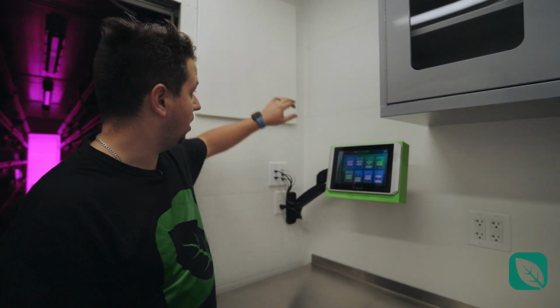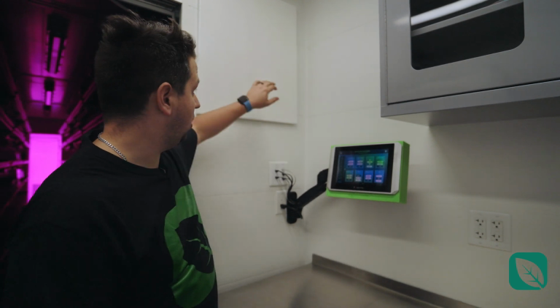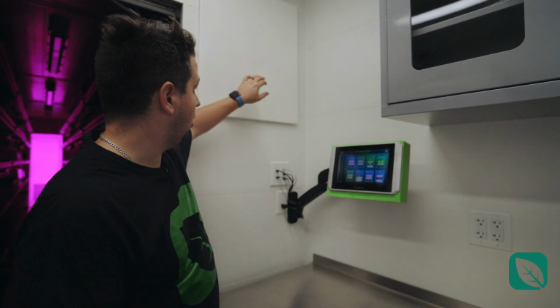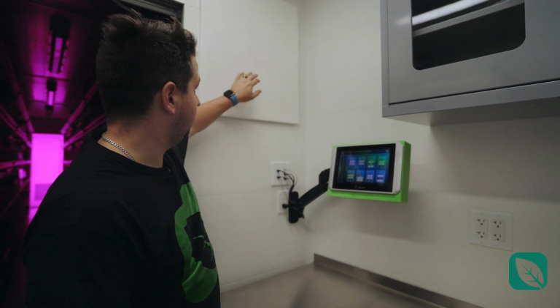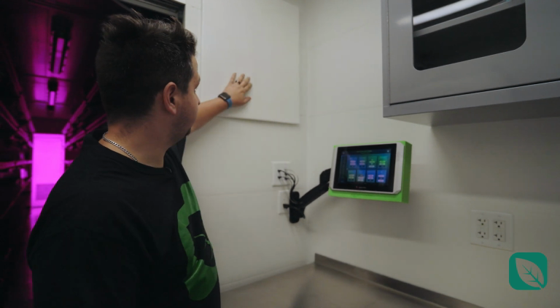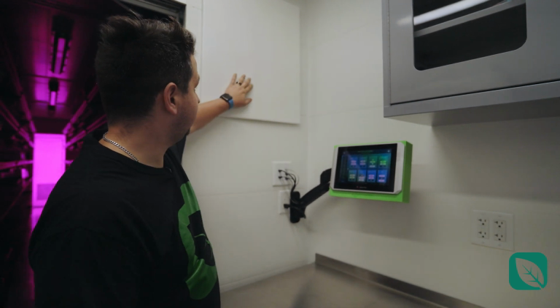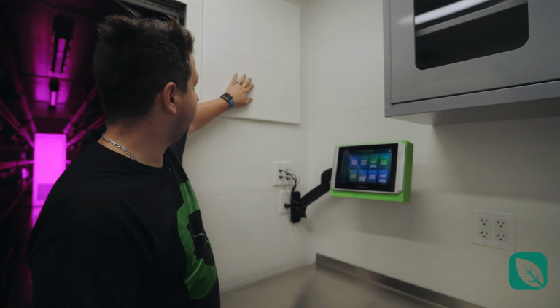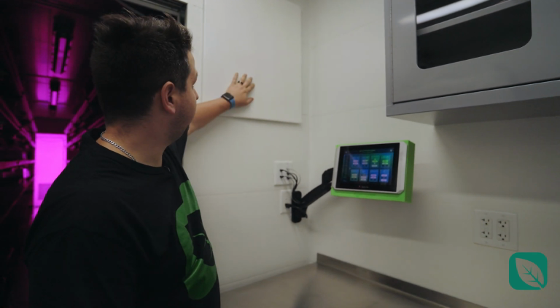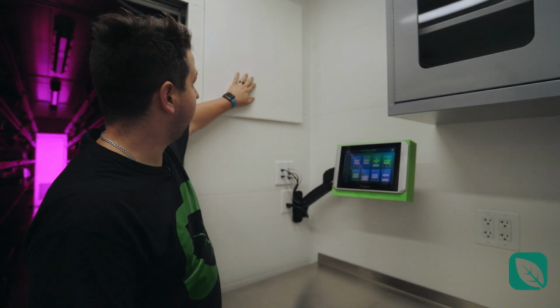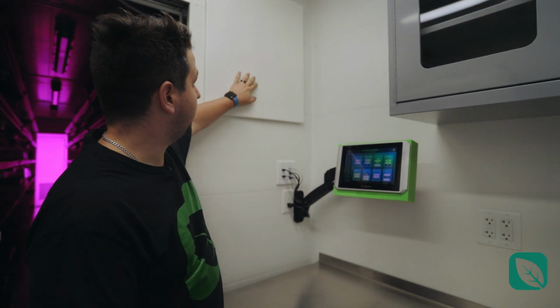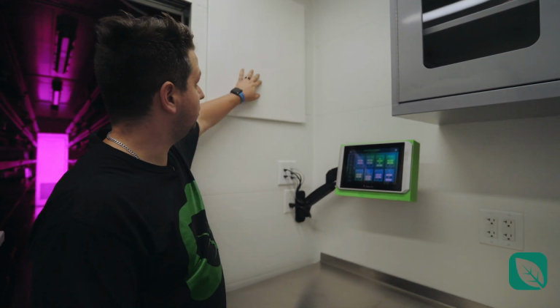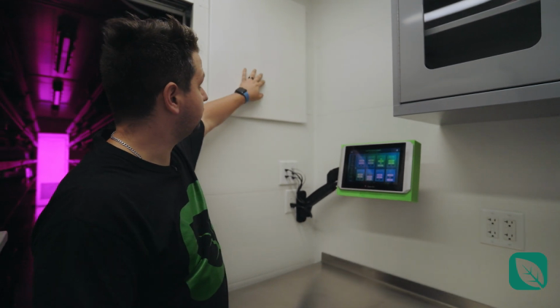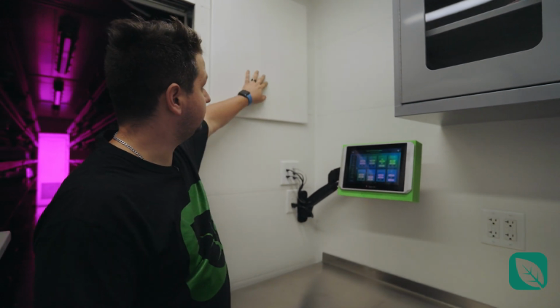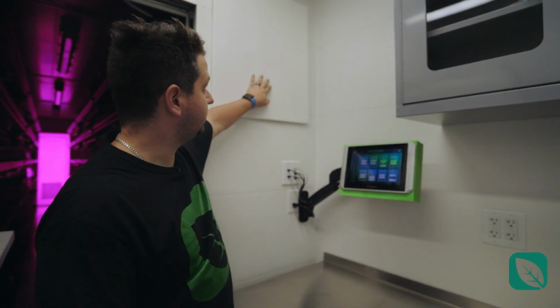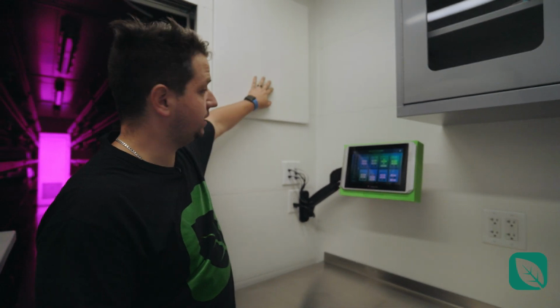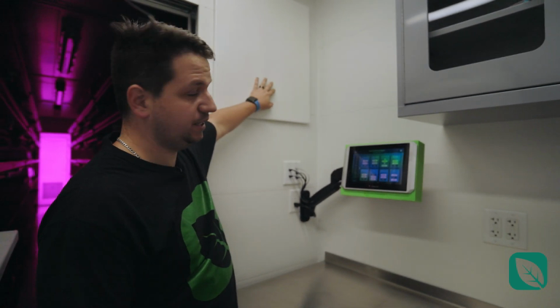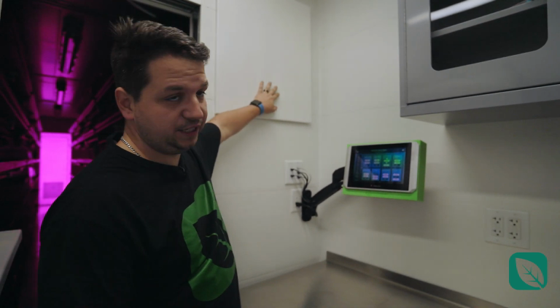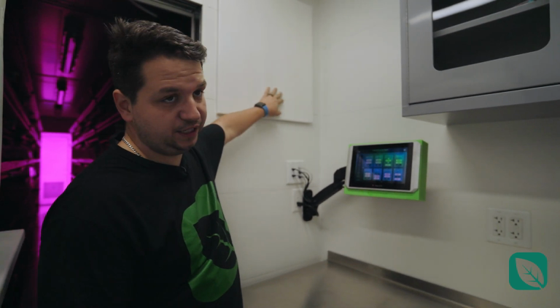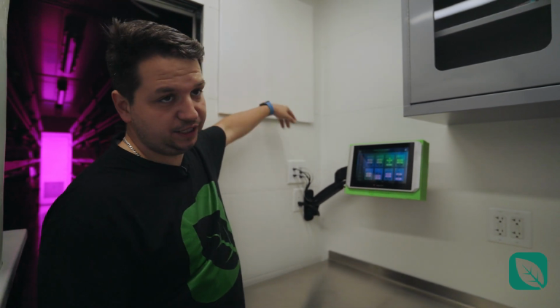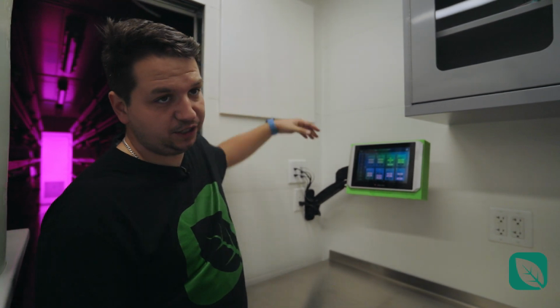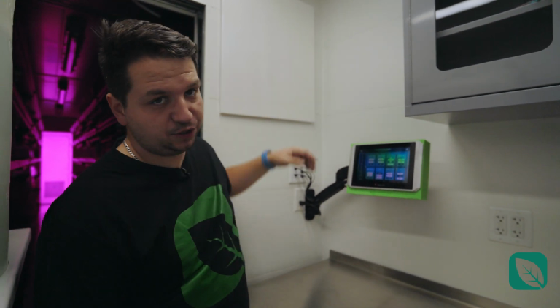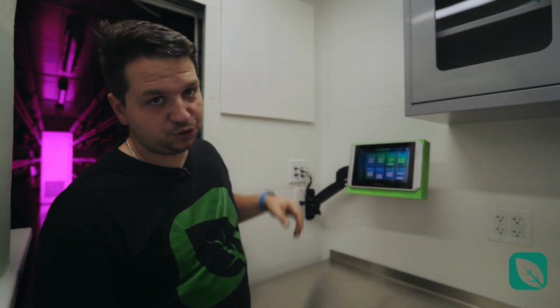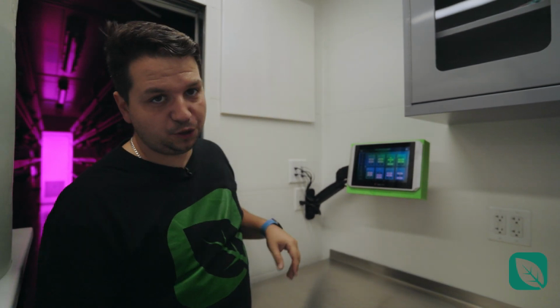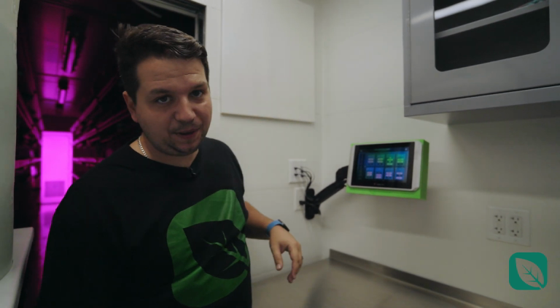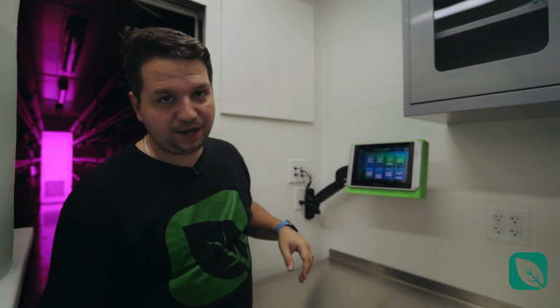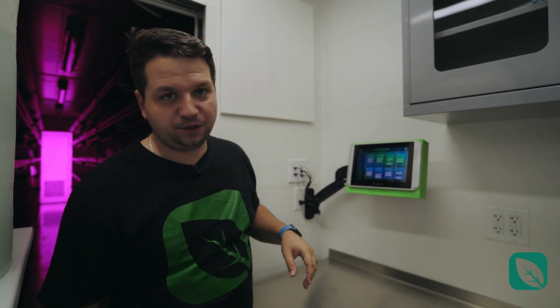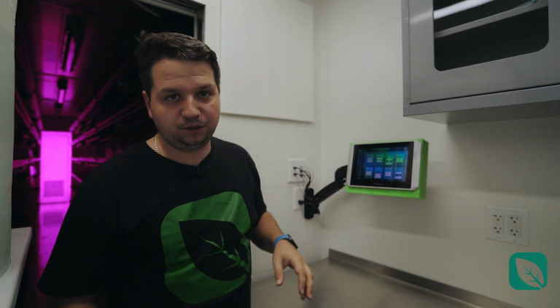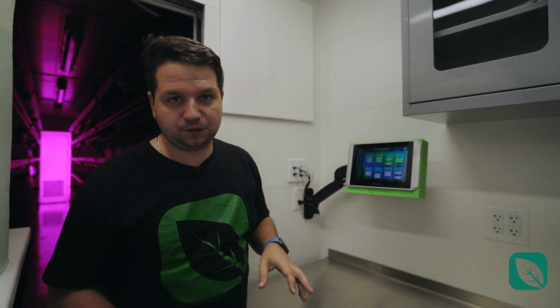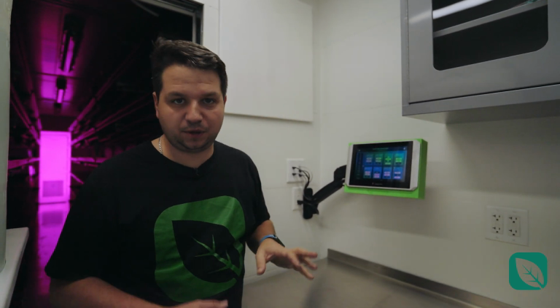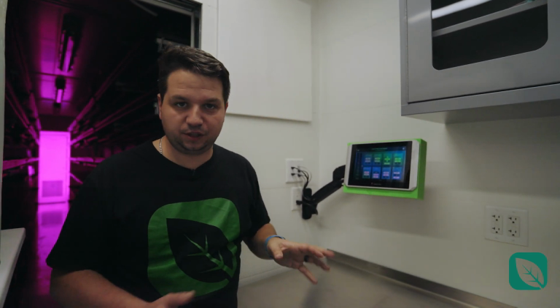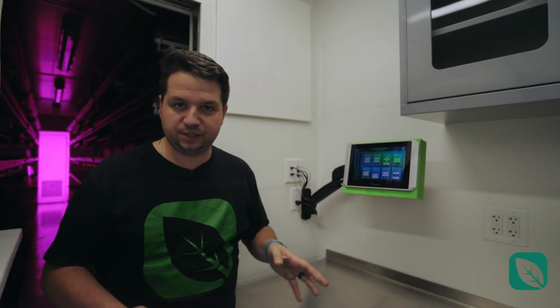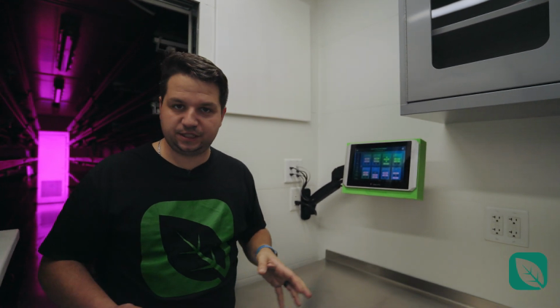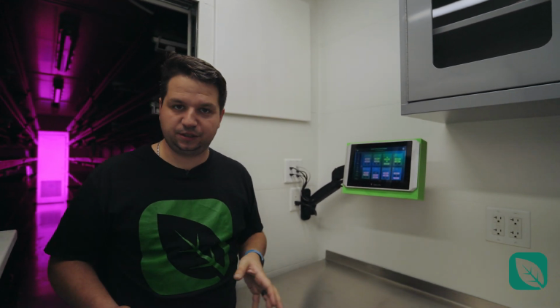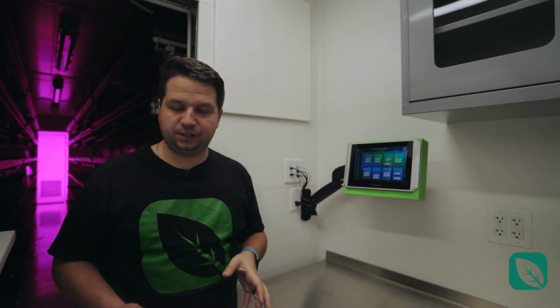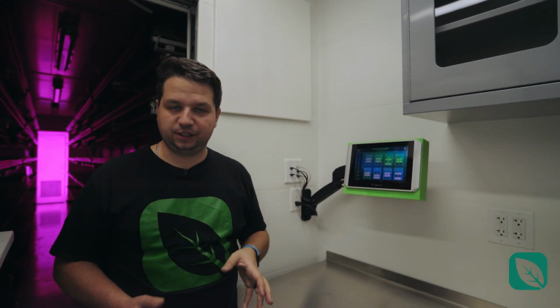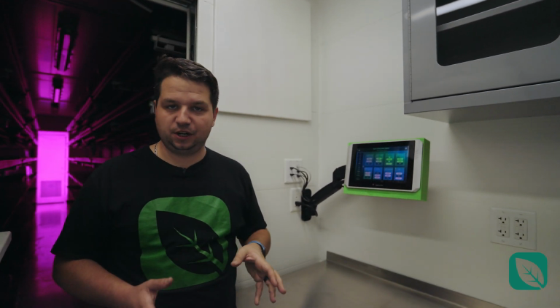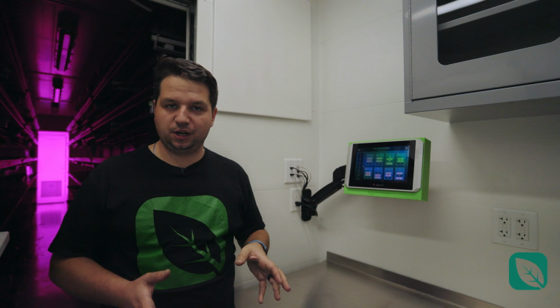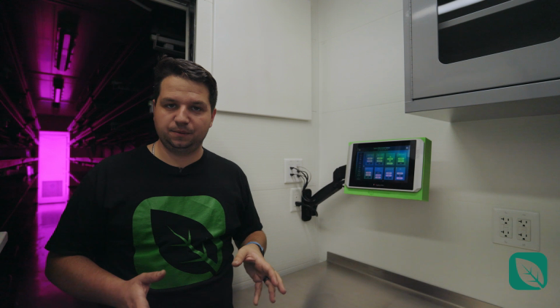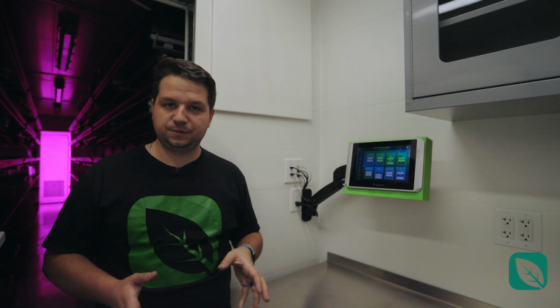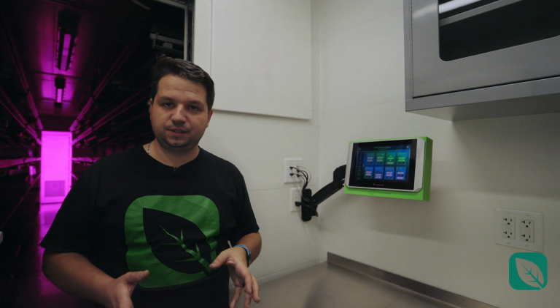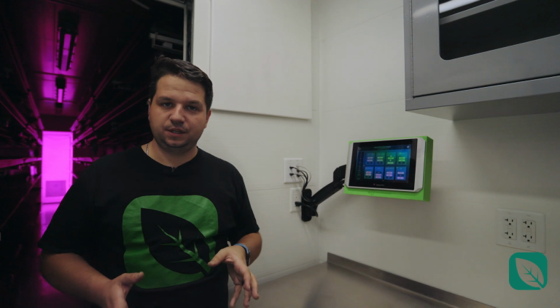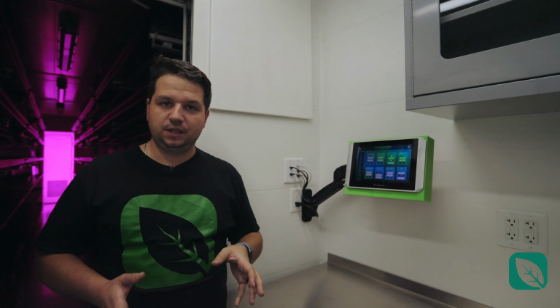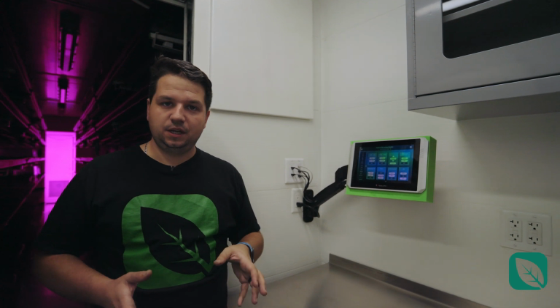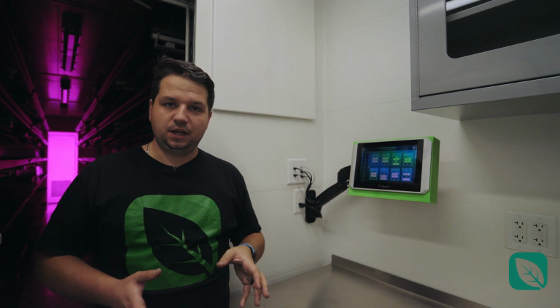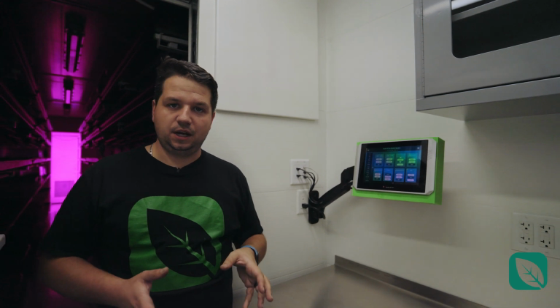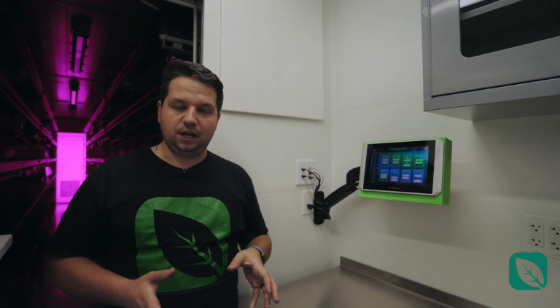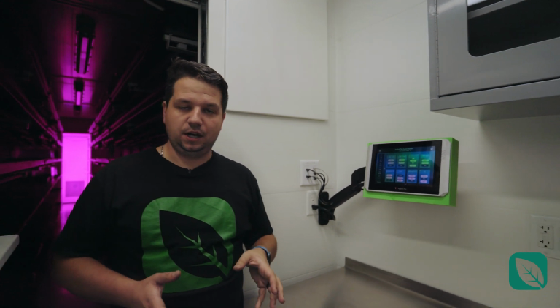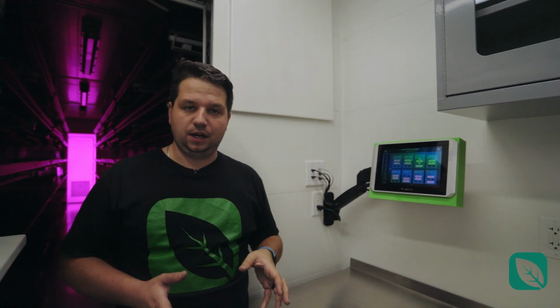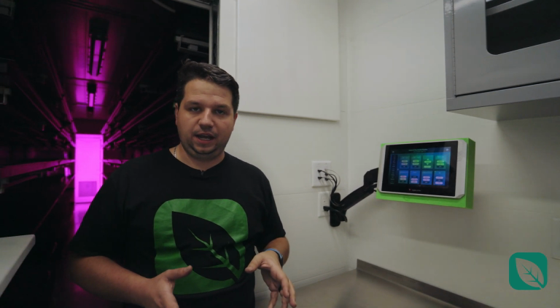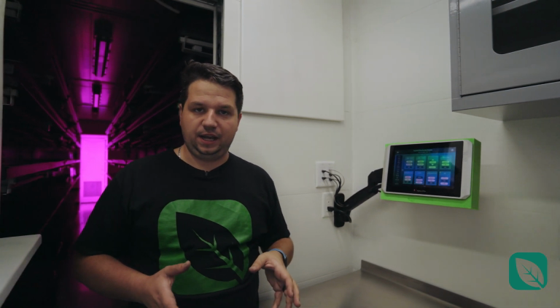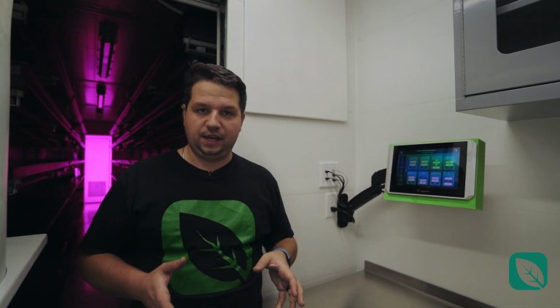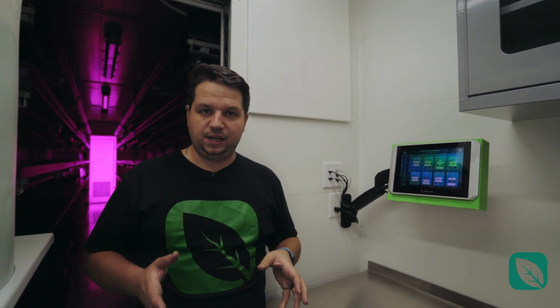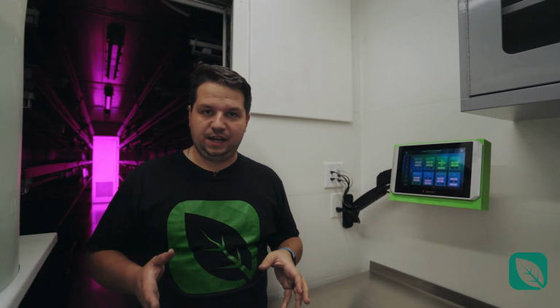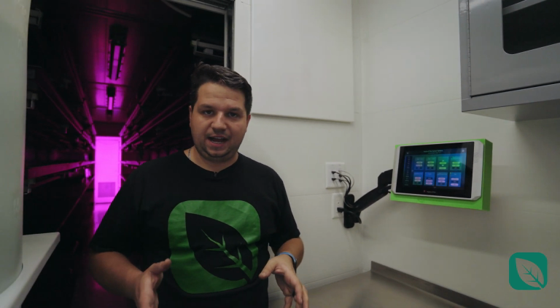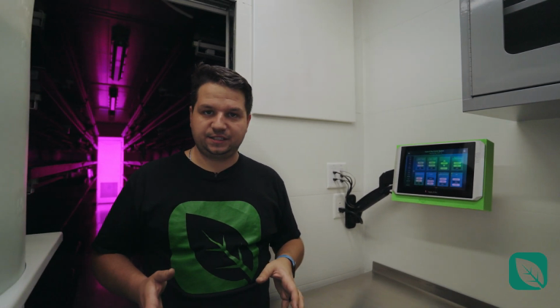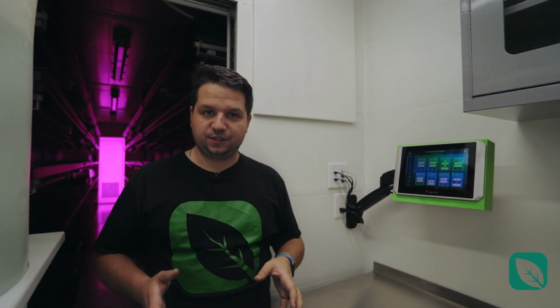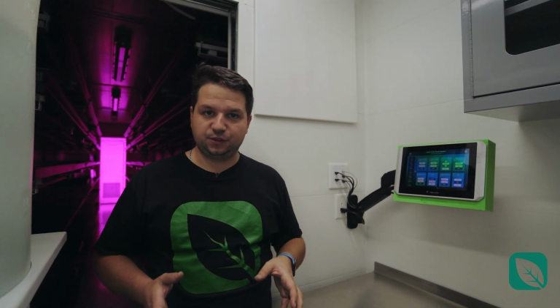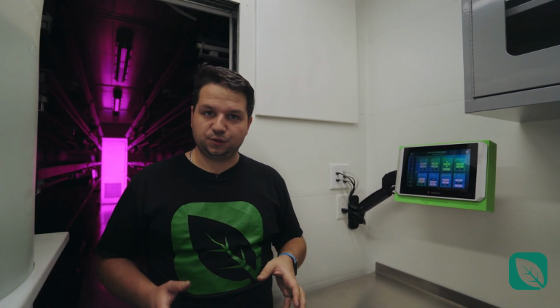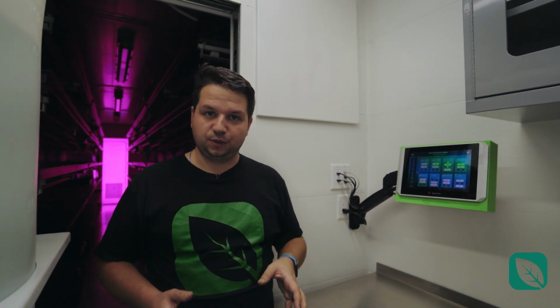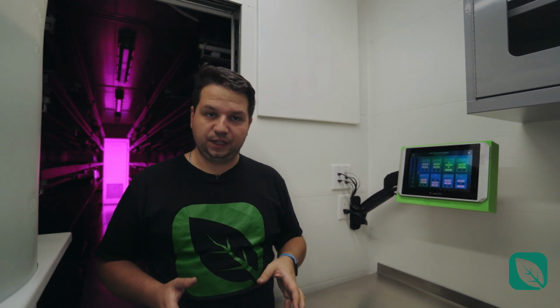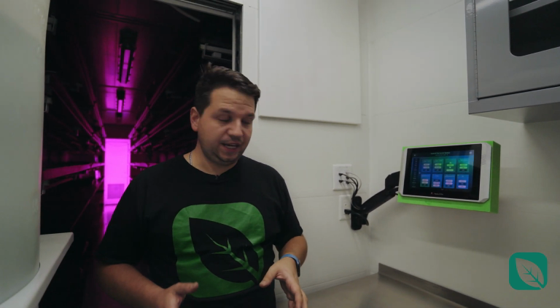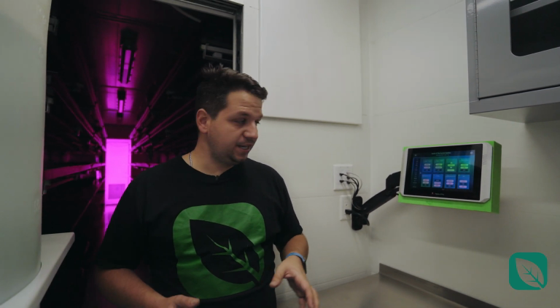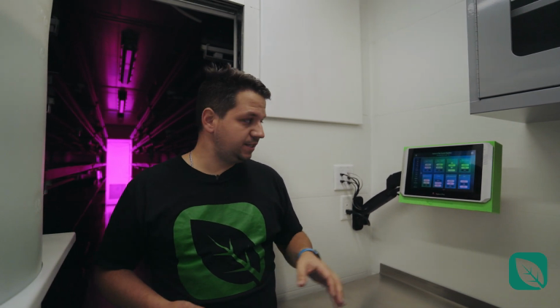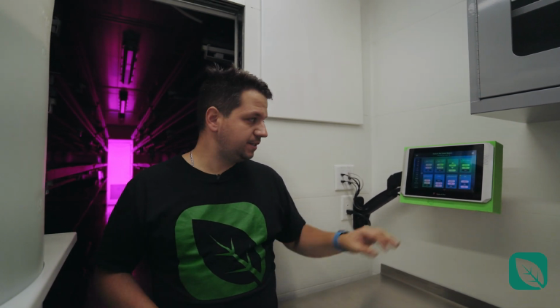On the side here you also see the control panel, which is where all the security alarms and access control is.